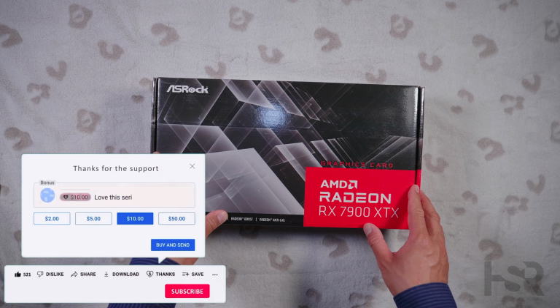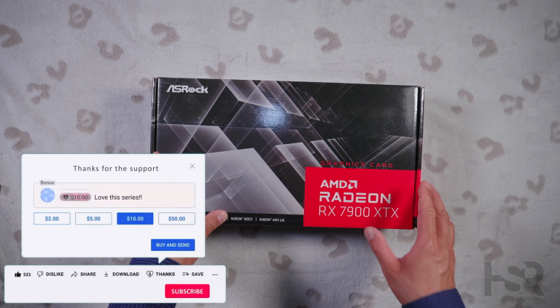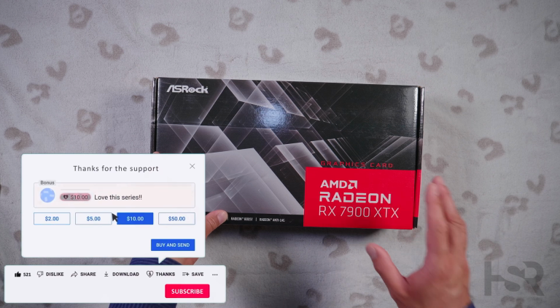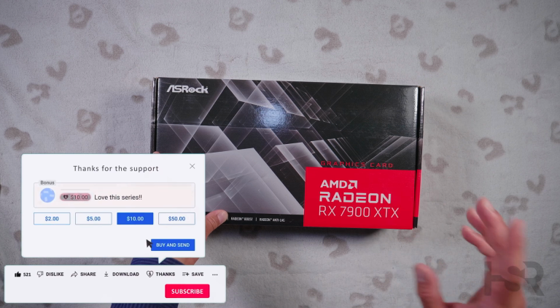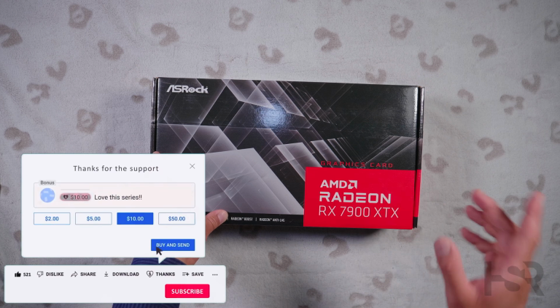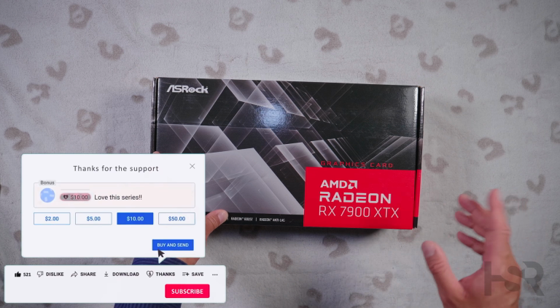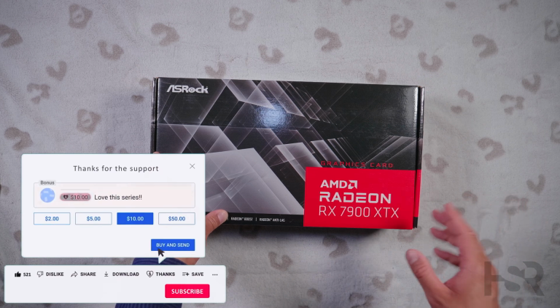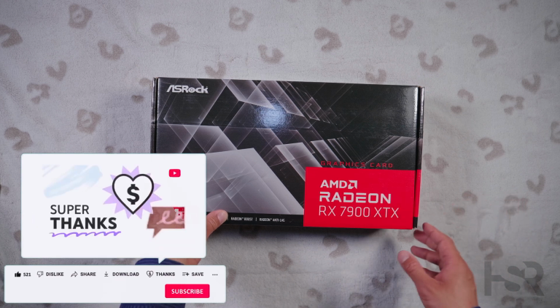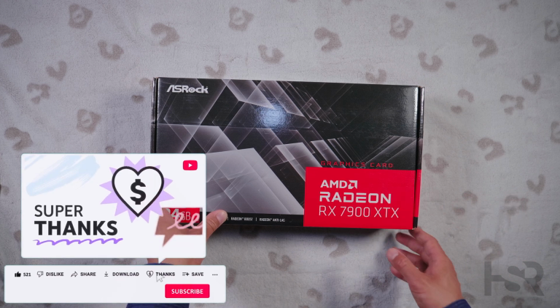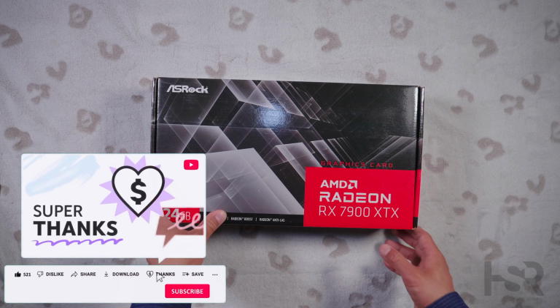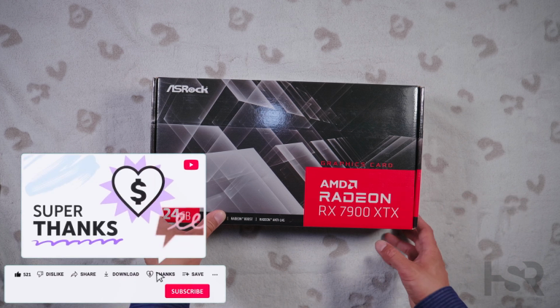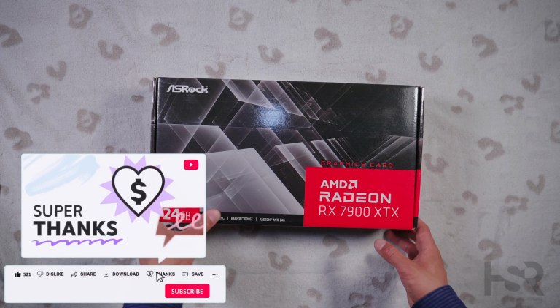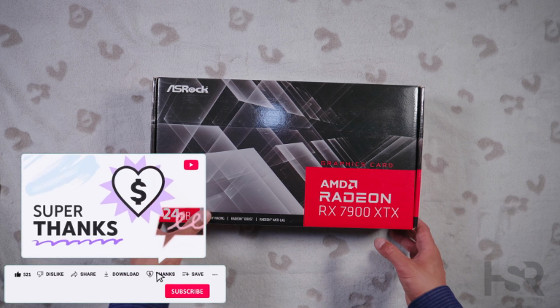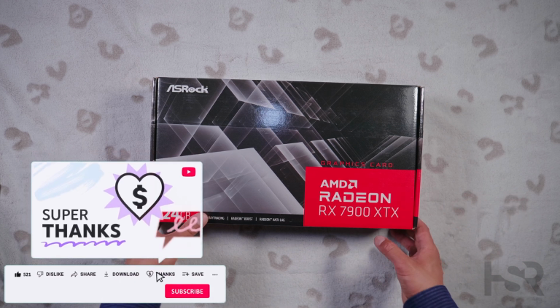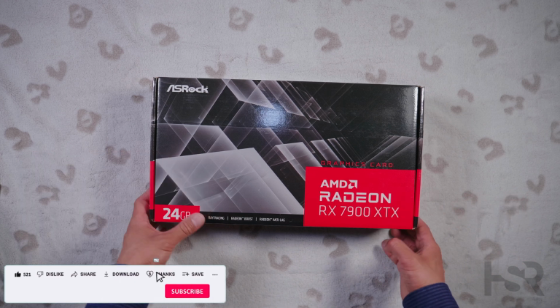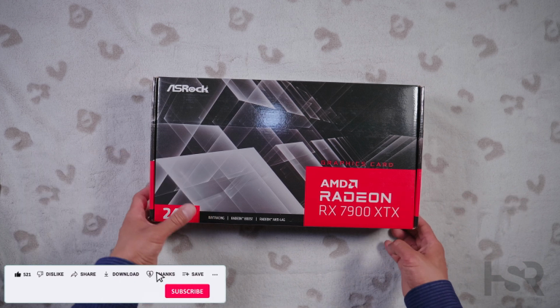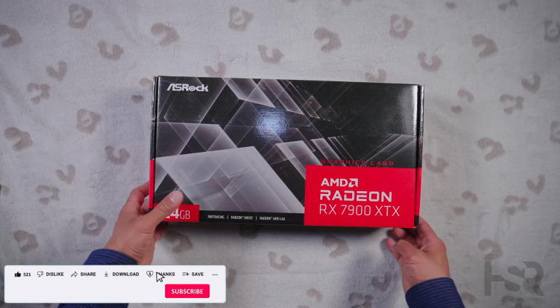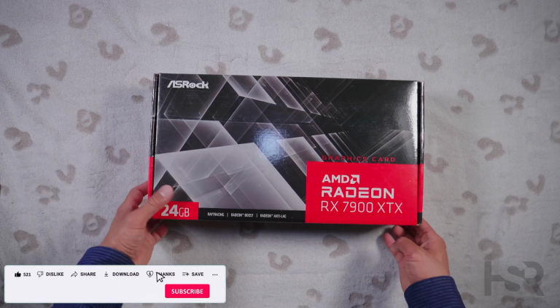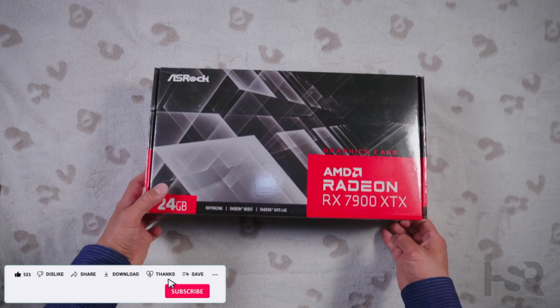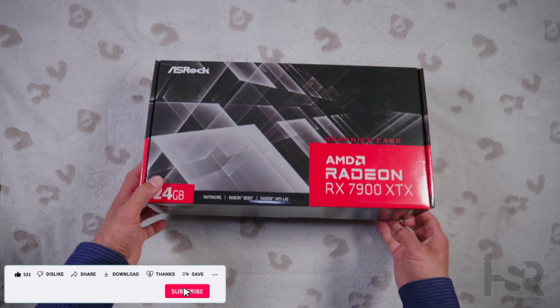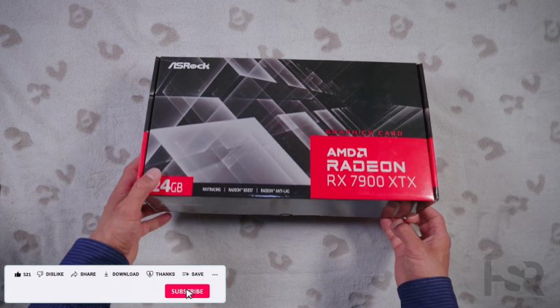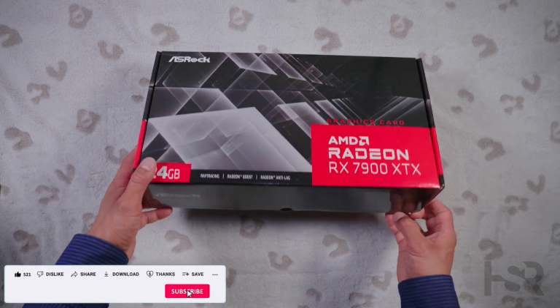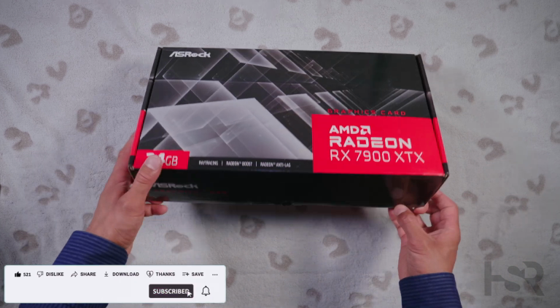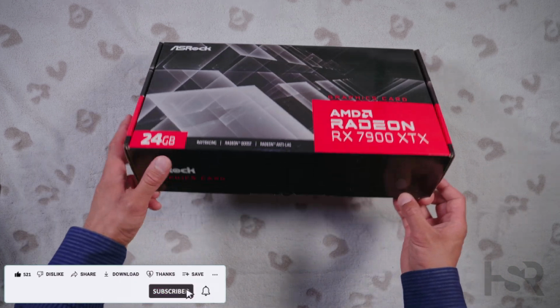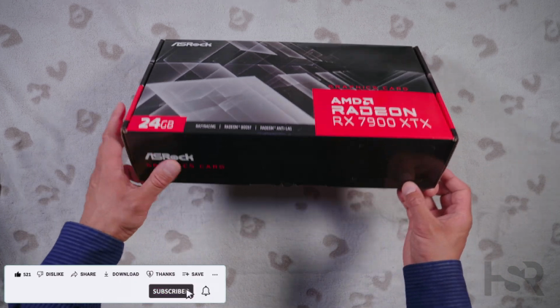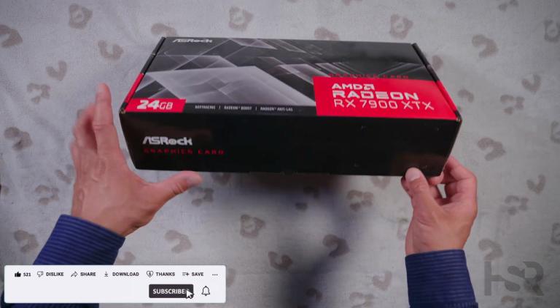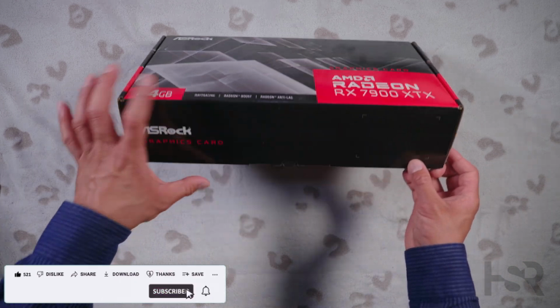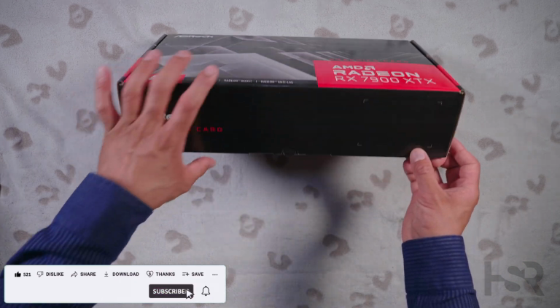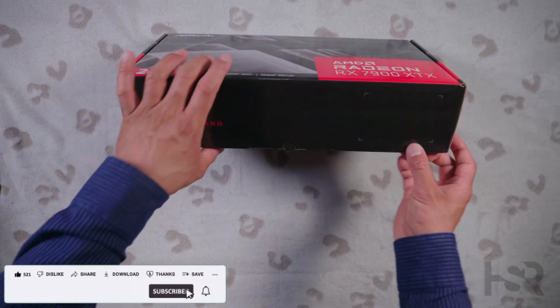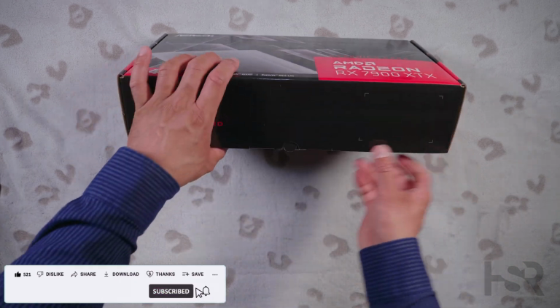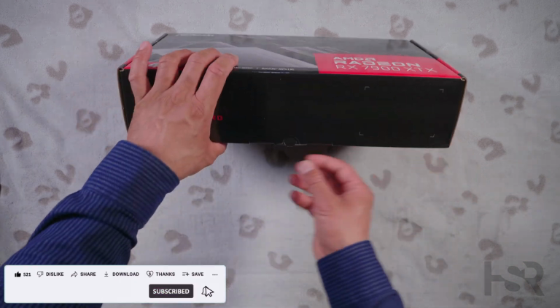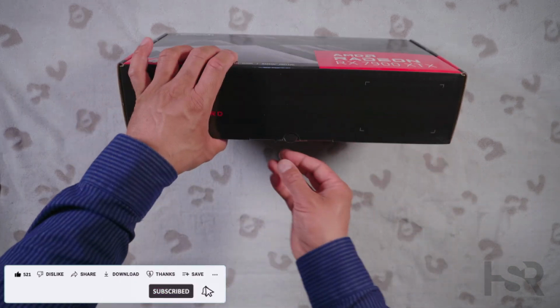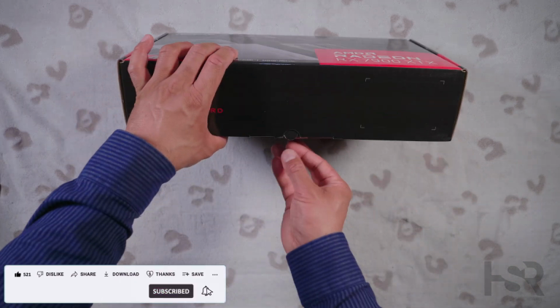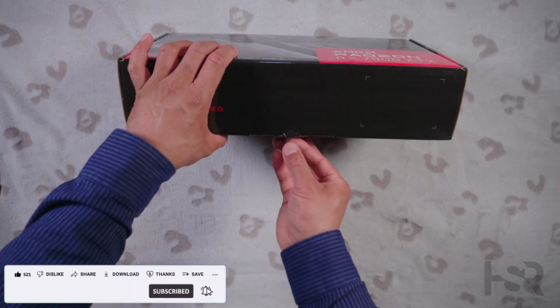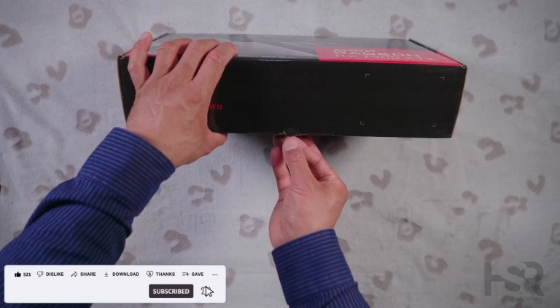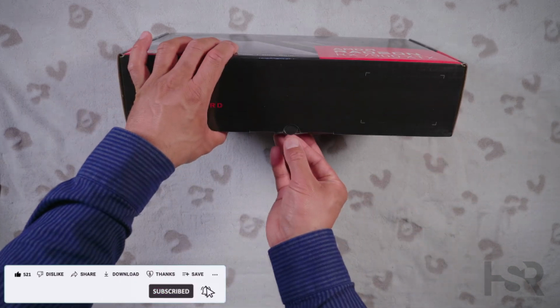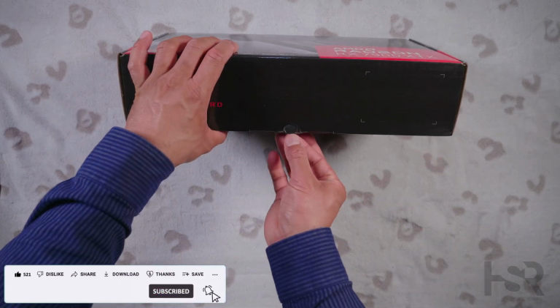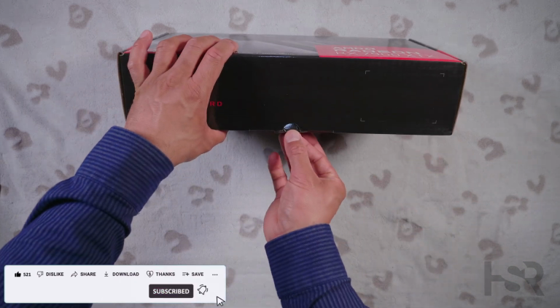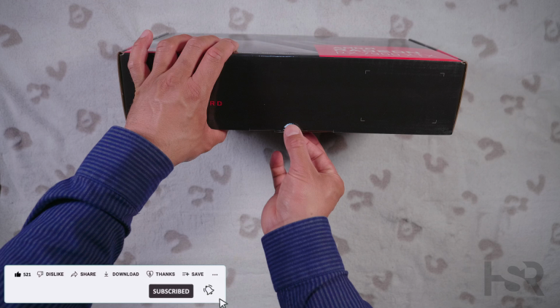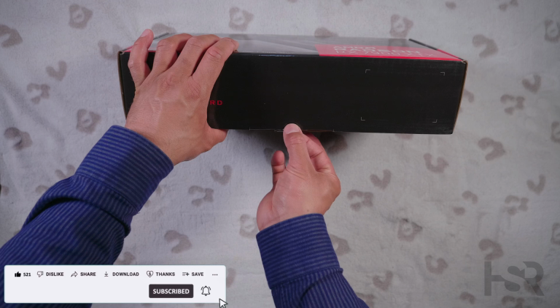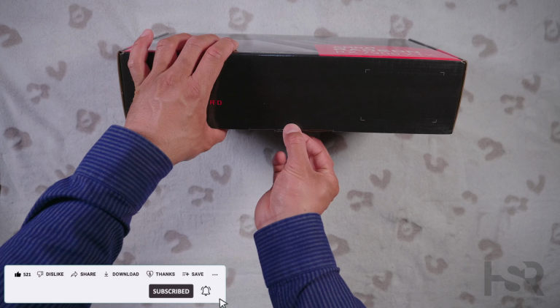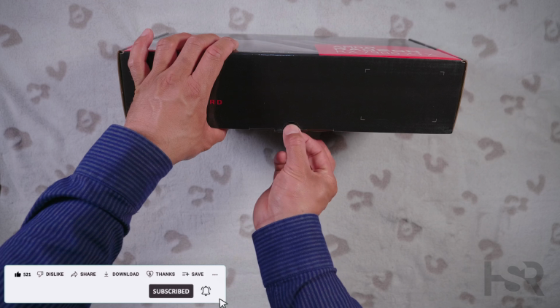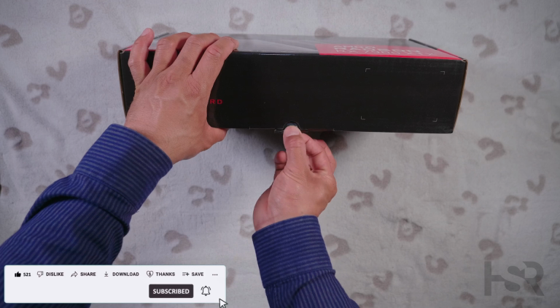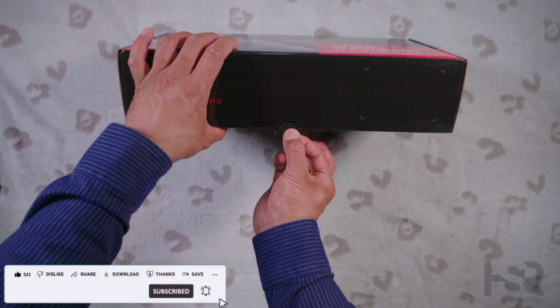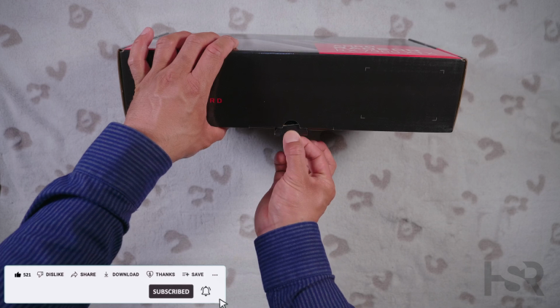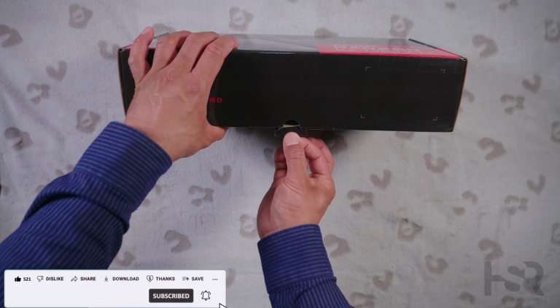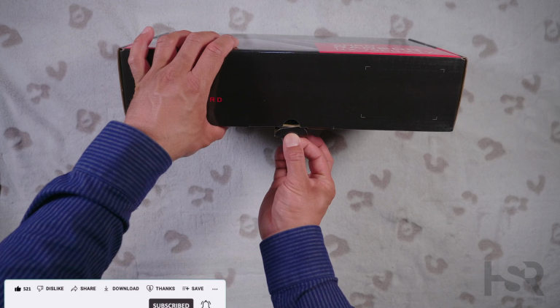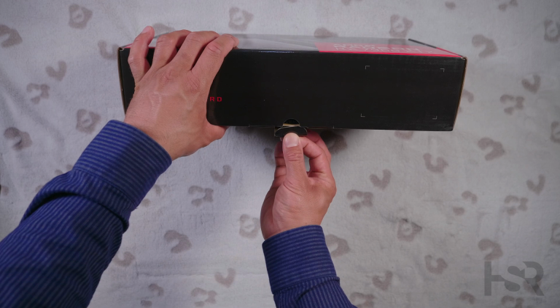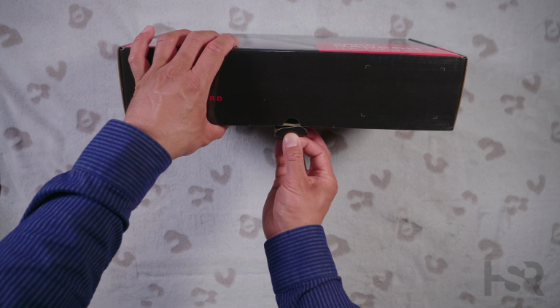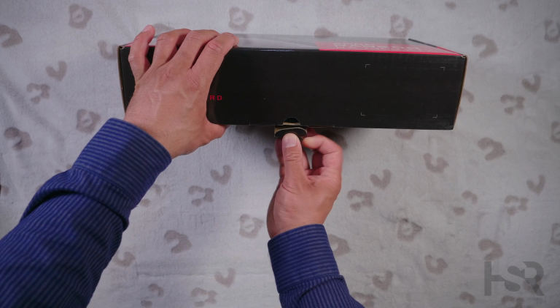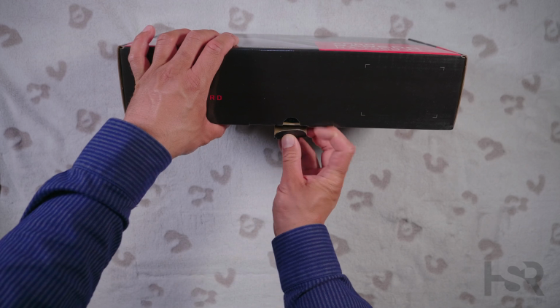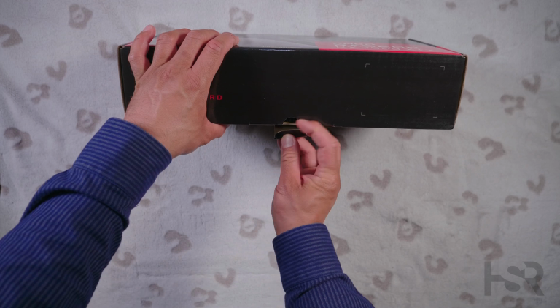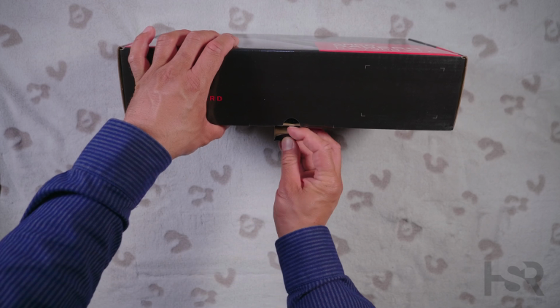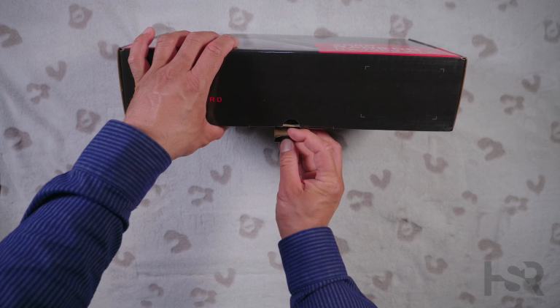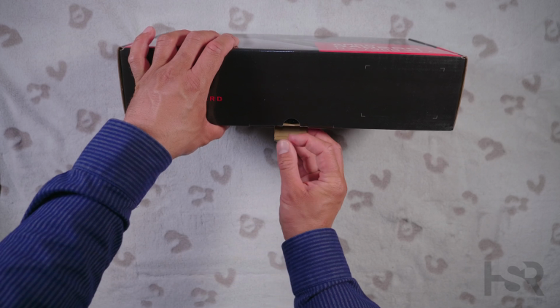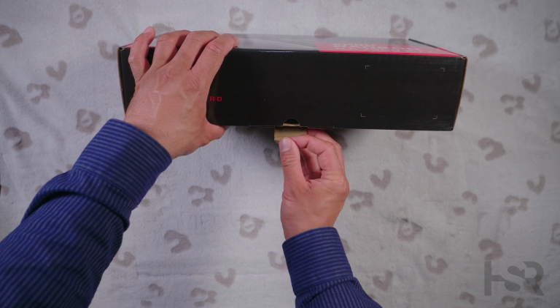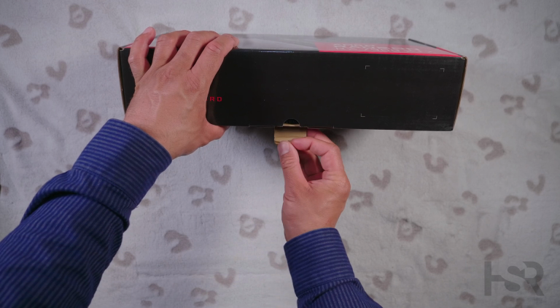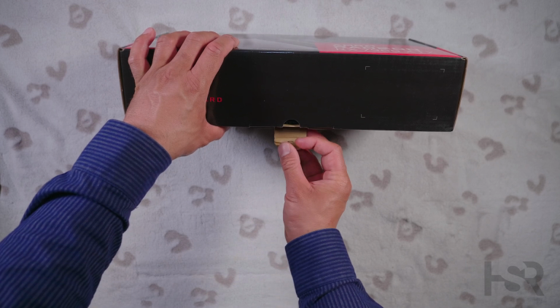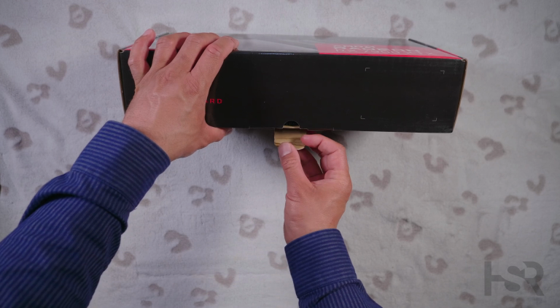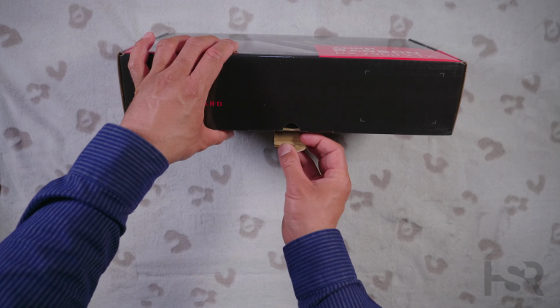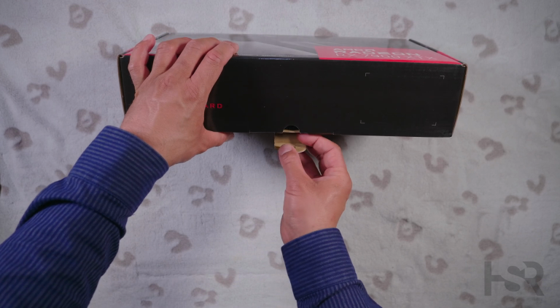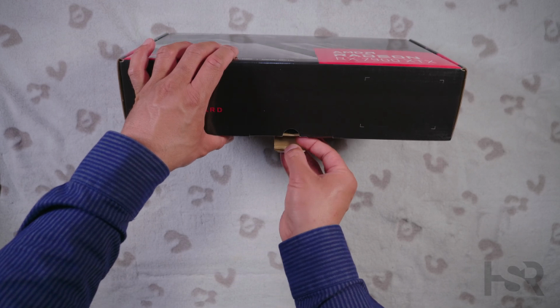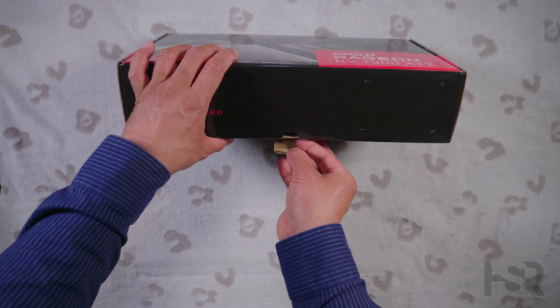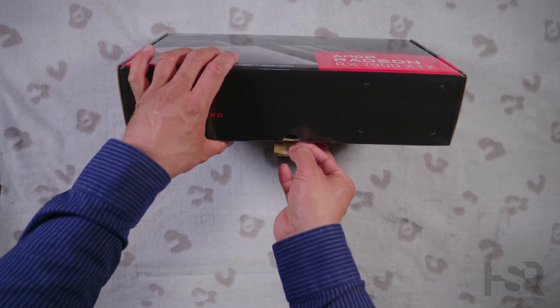Also subscribe and like the video. Let's get this unboxing underway — it's got a bit of a pull tab and it's not sealed.